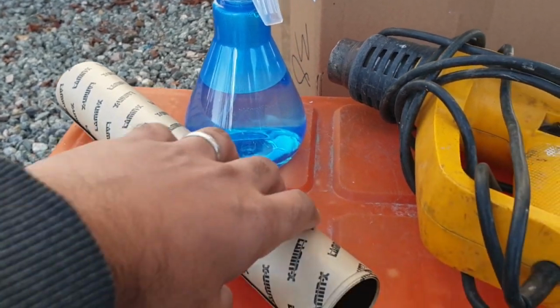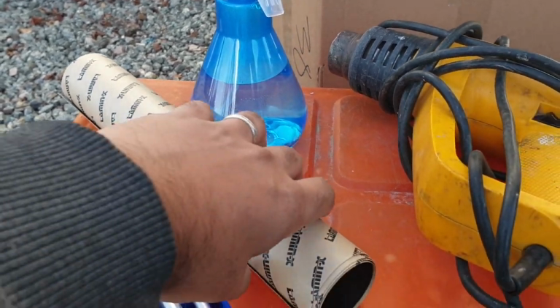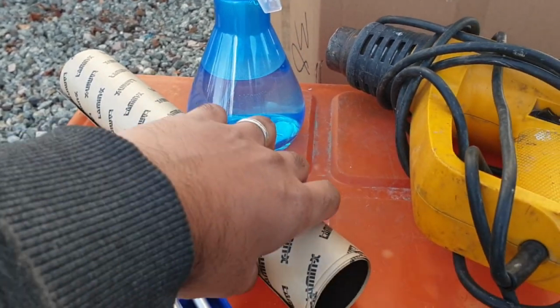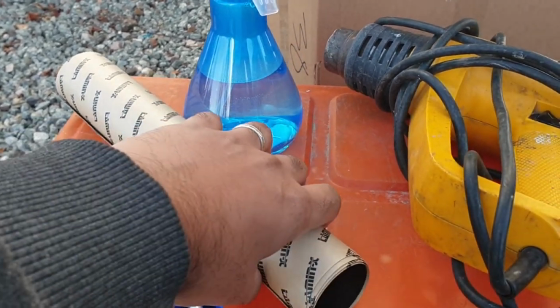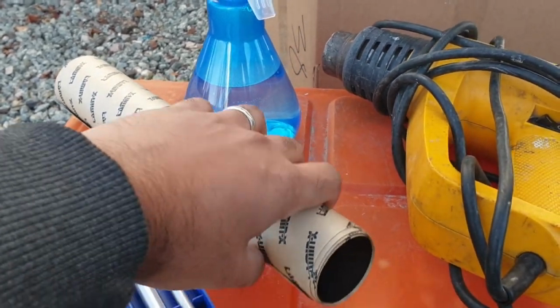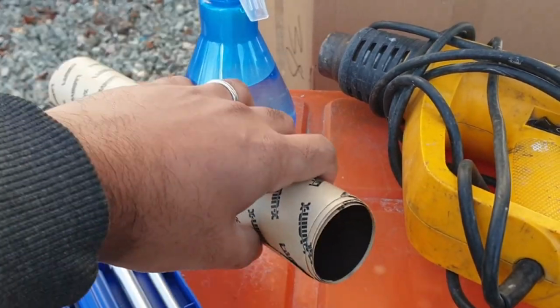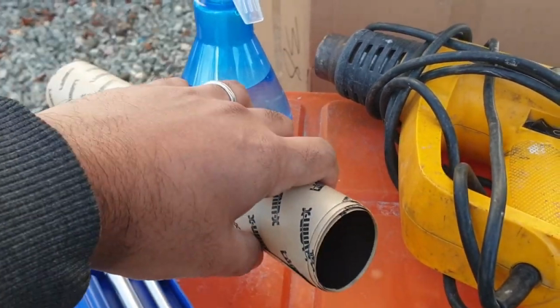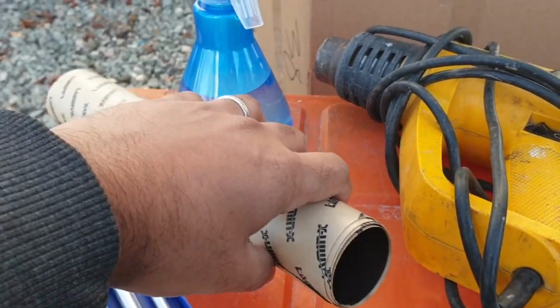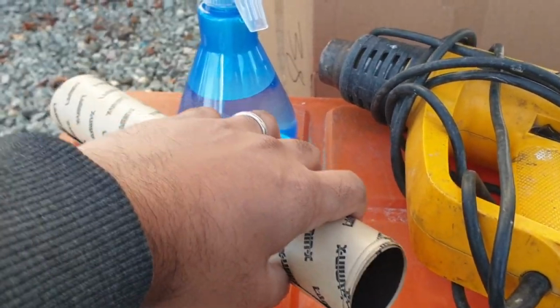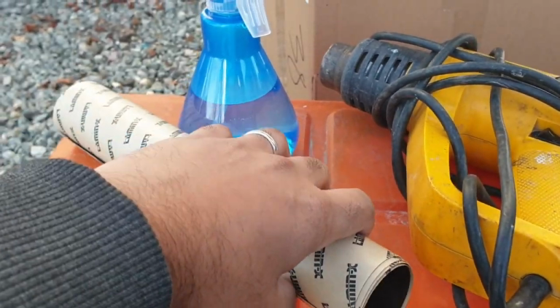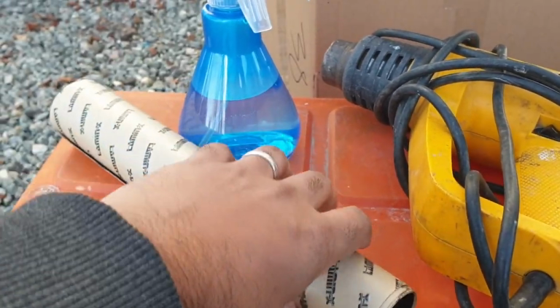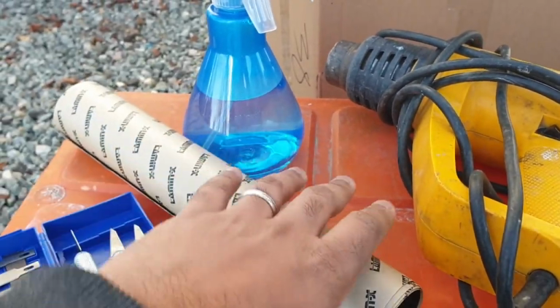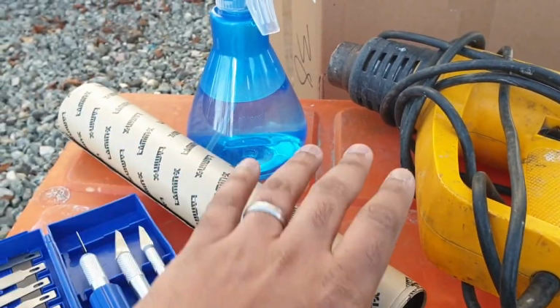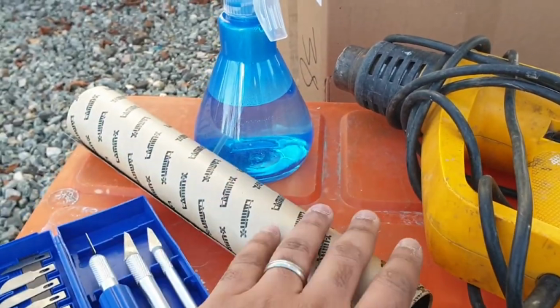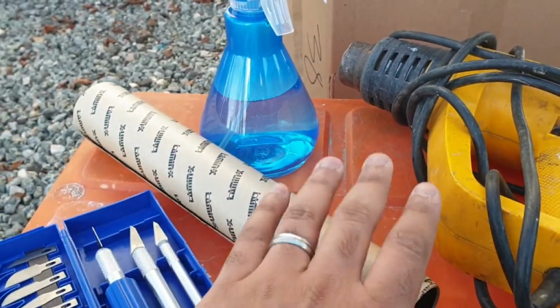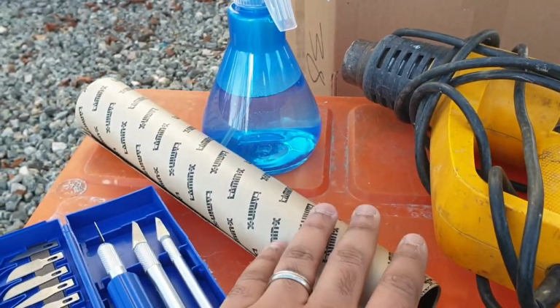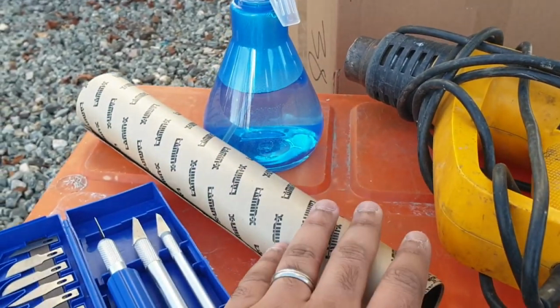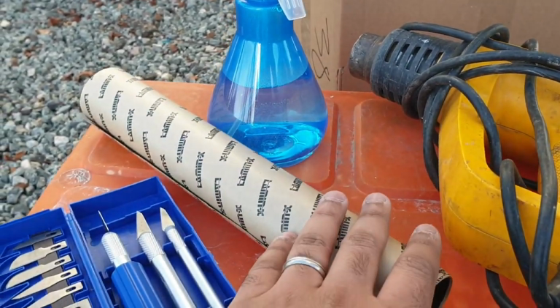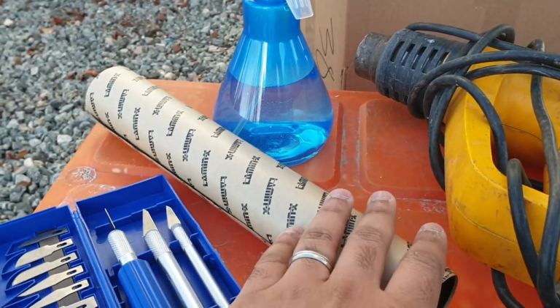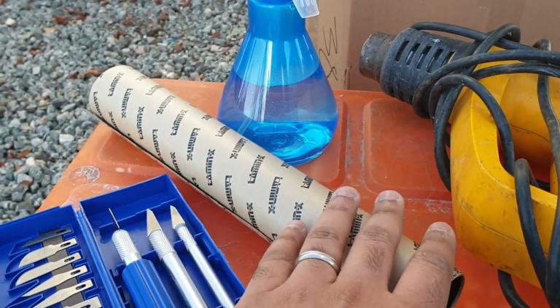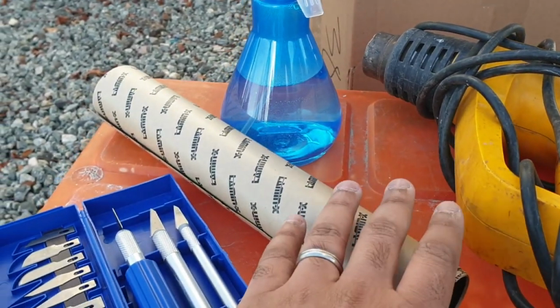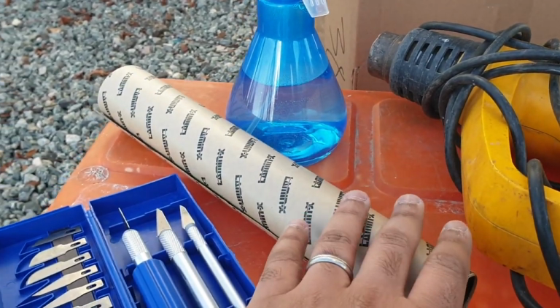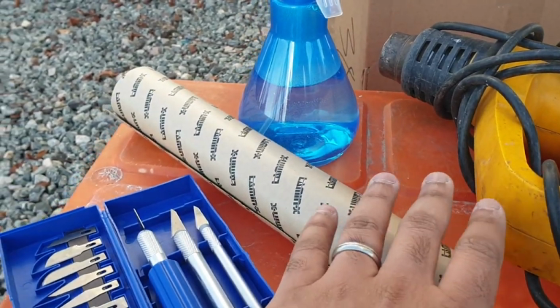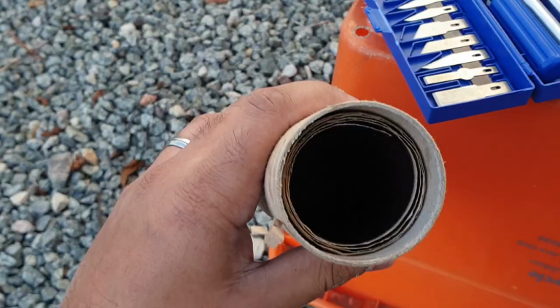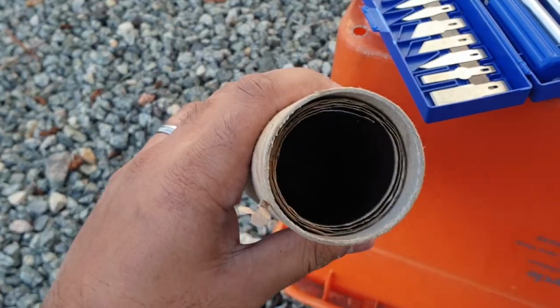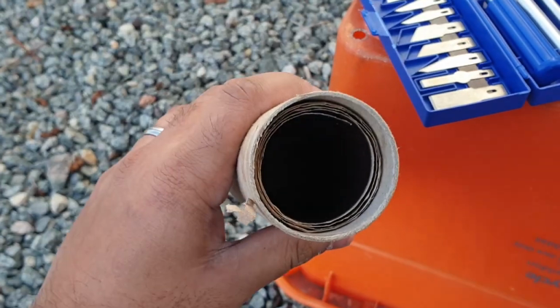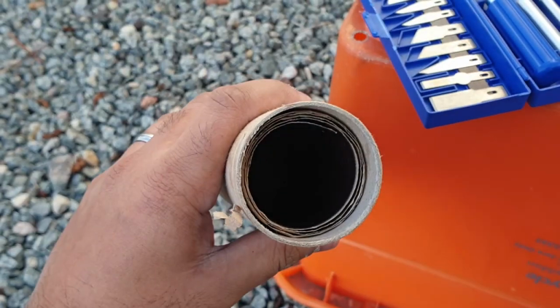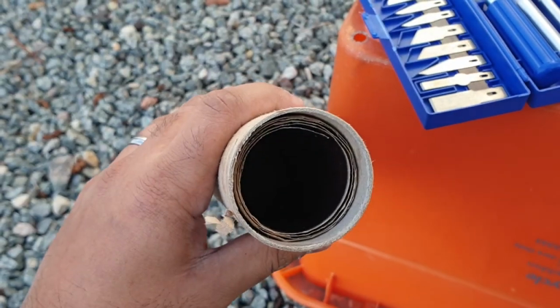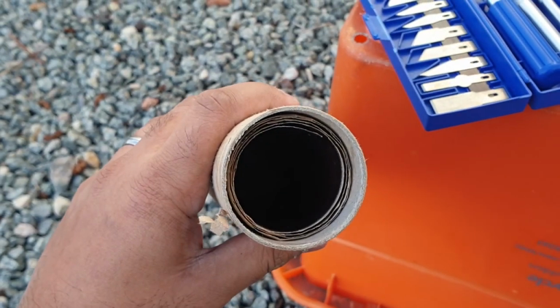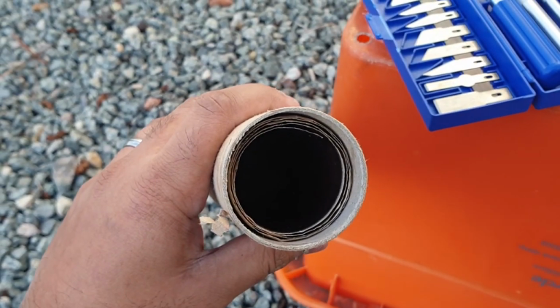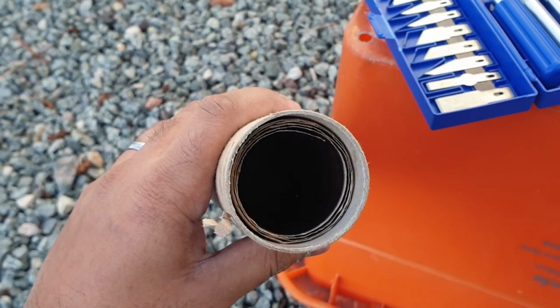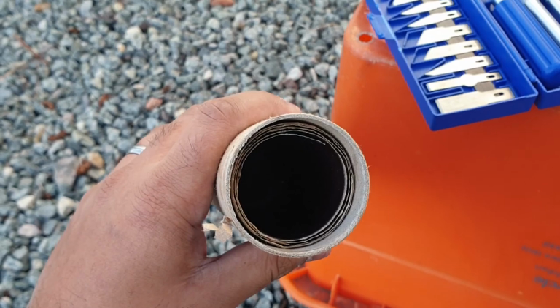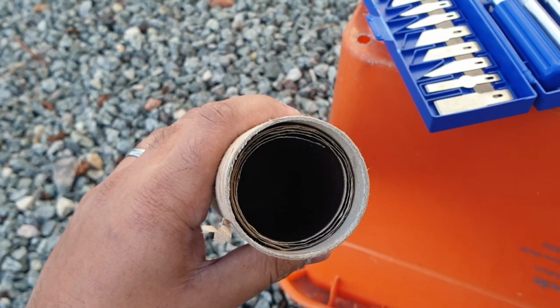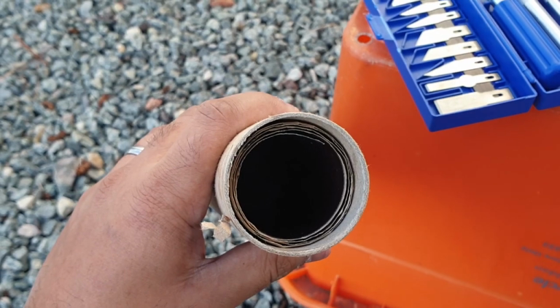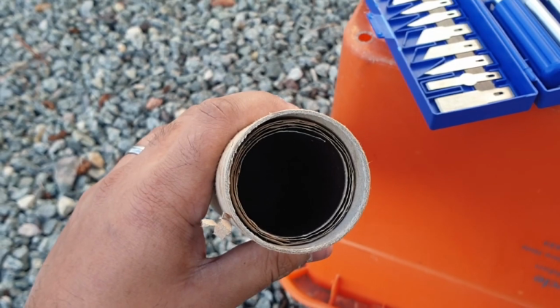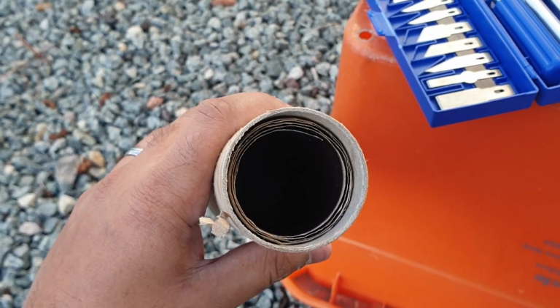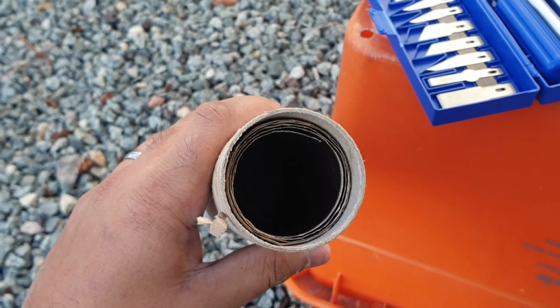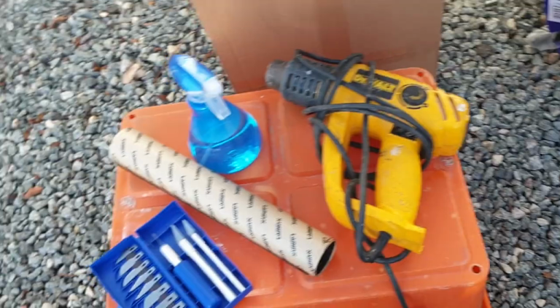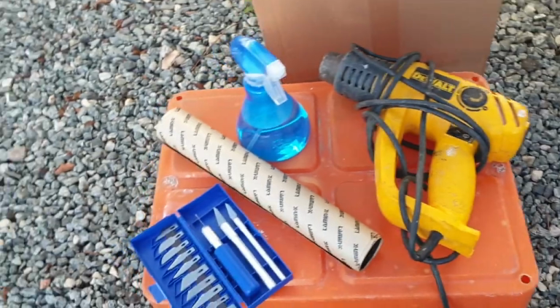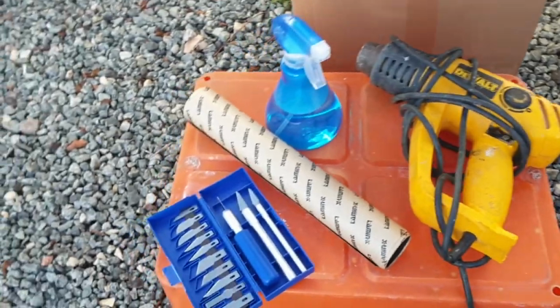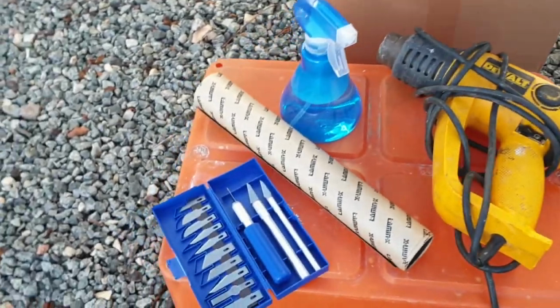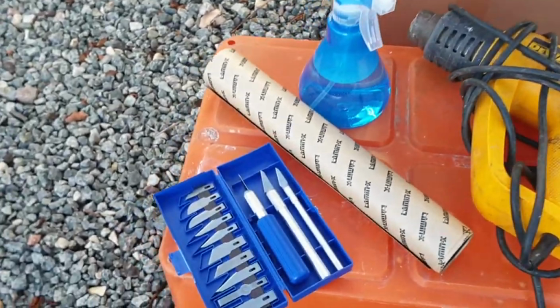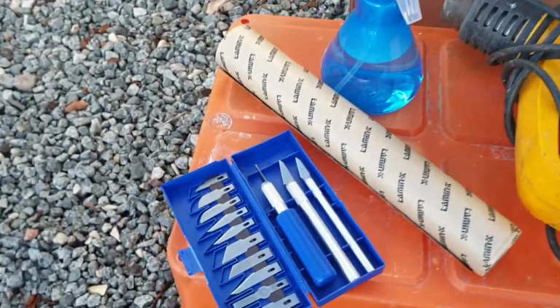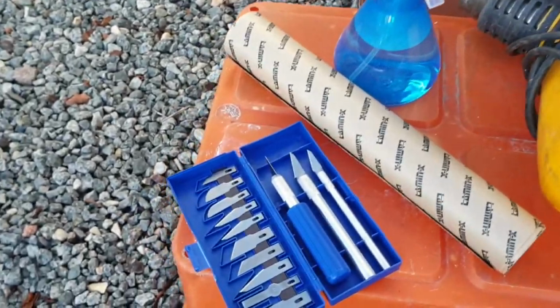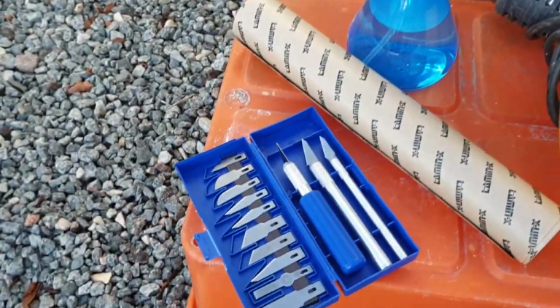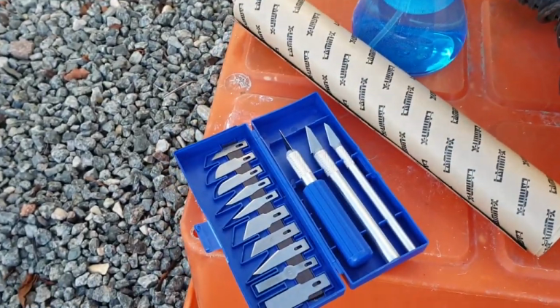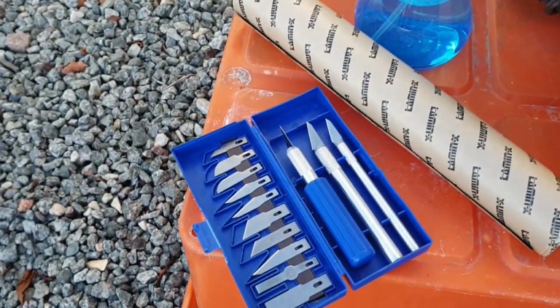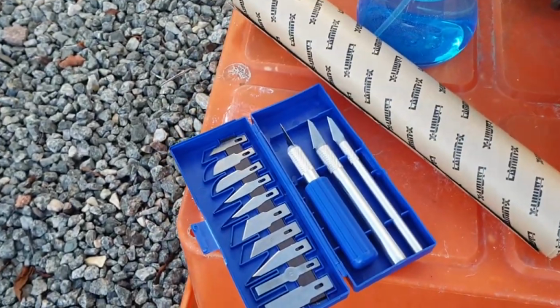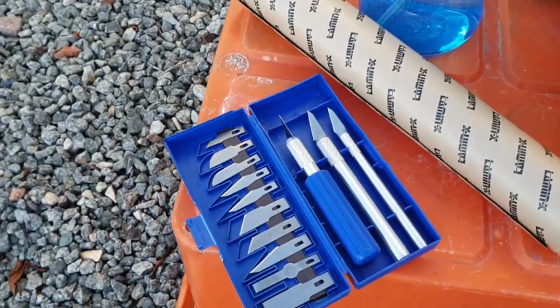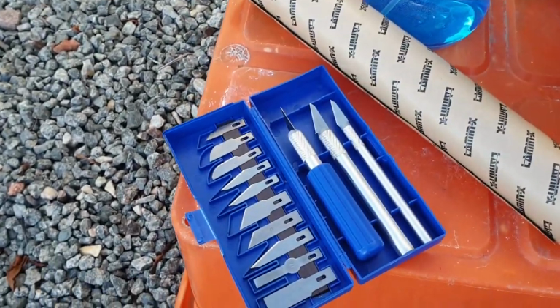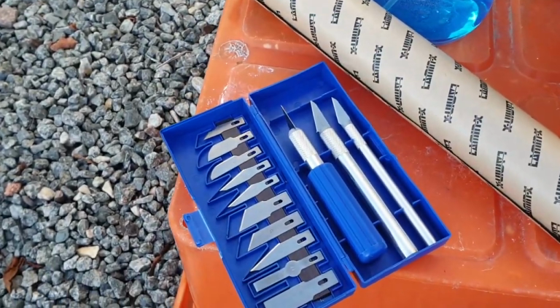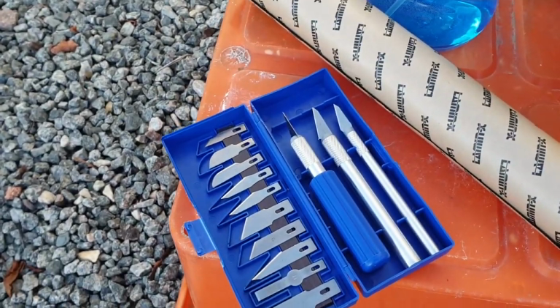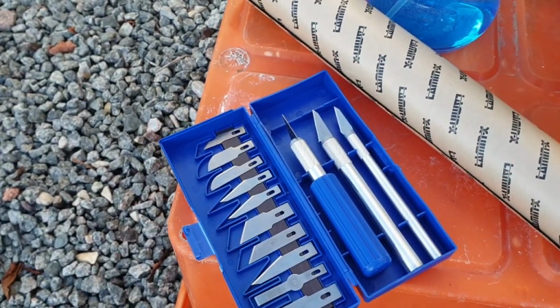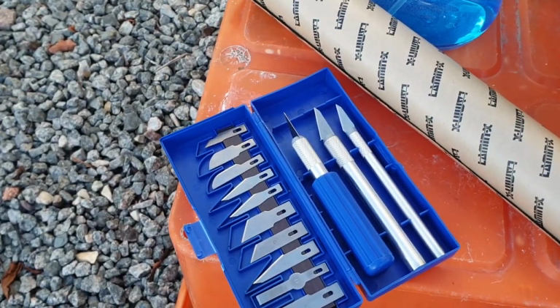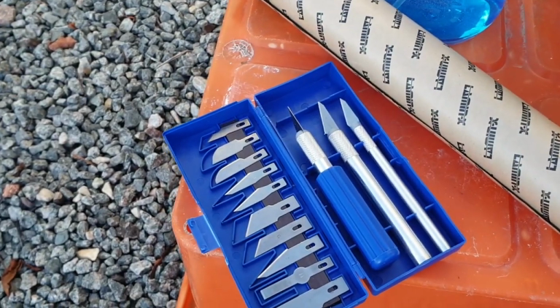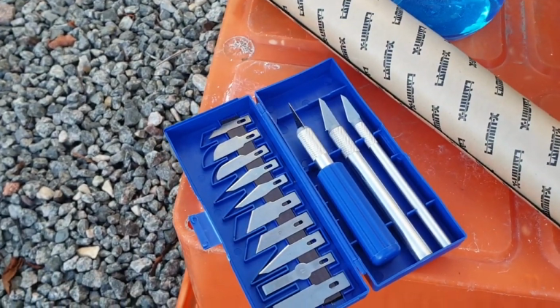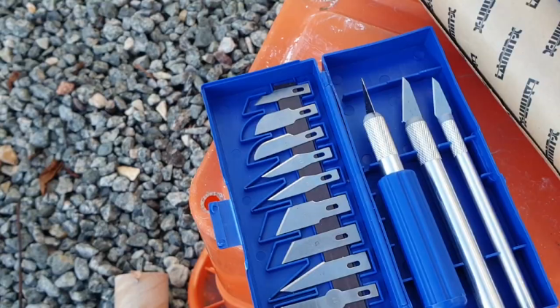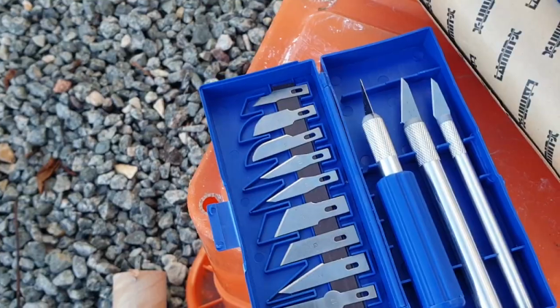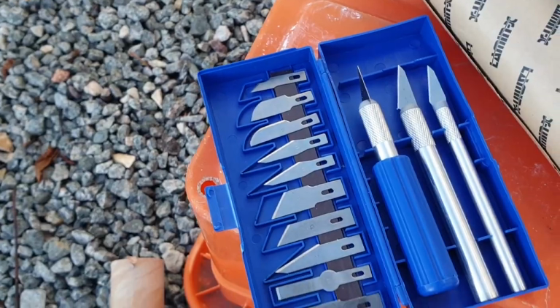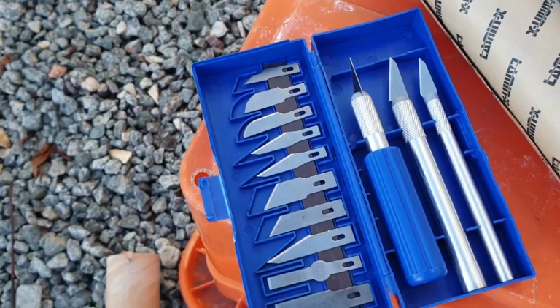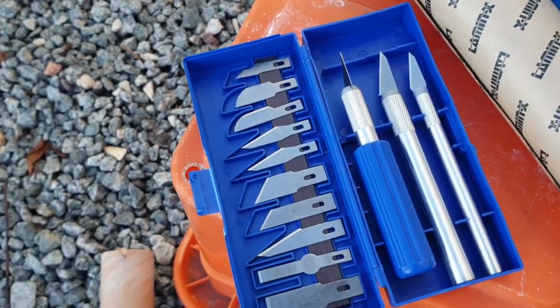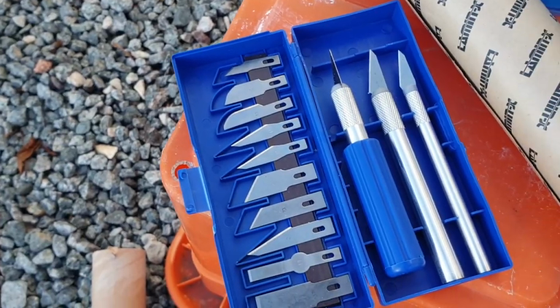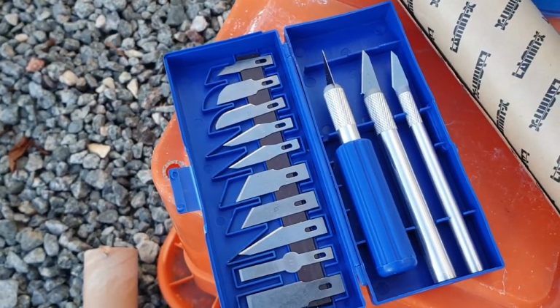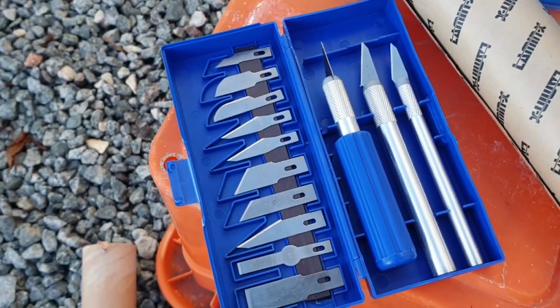You of course need the tint film - this is 48 inches long, as you can see I've got the rest of it here. And then finally you'll need razor blades; these are craft knives.